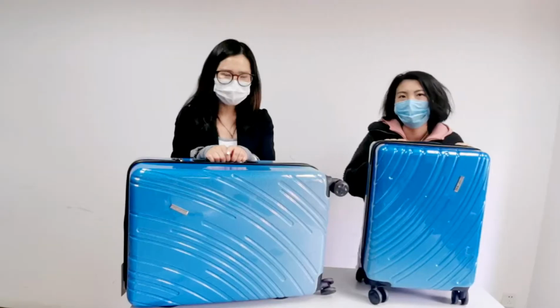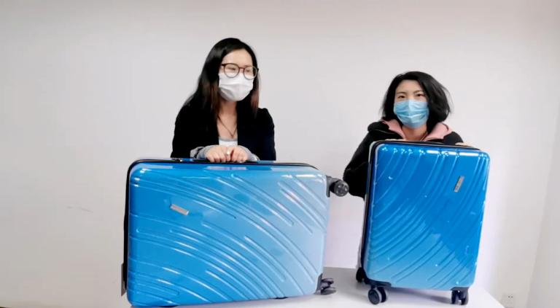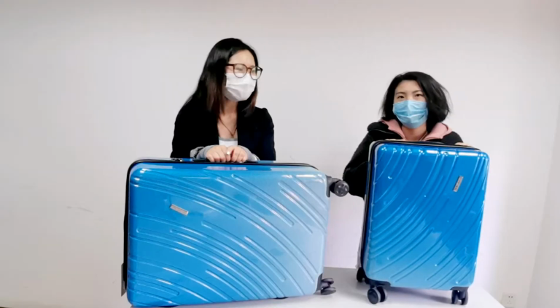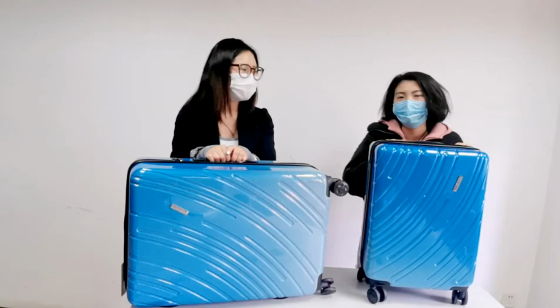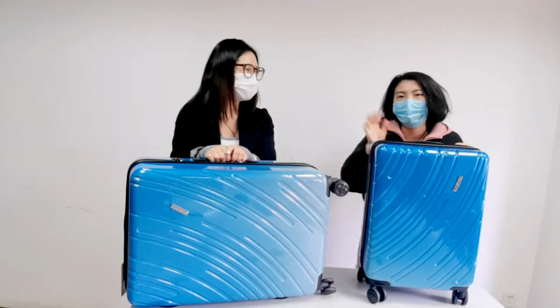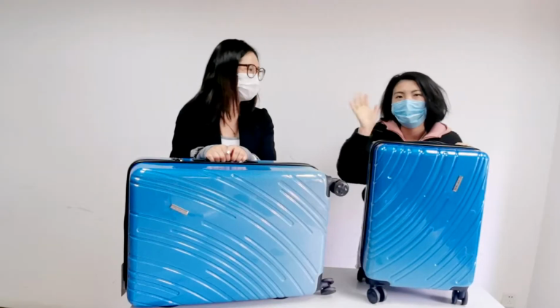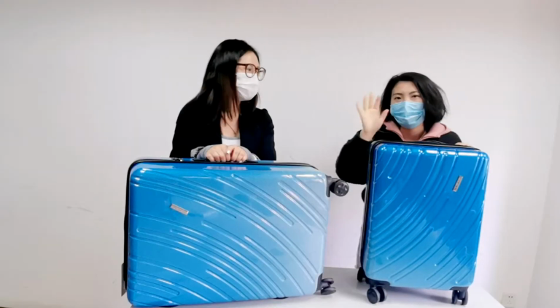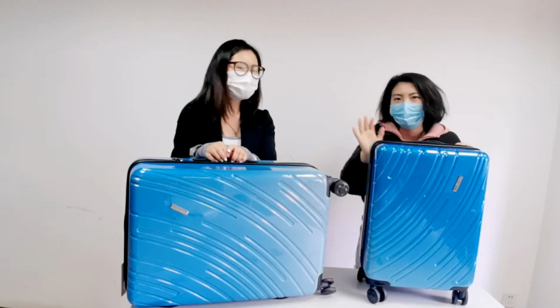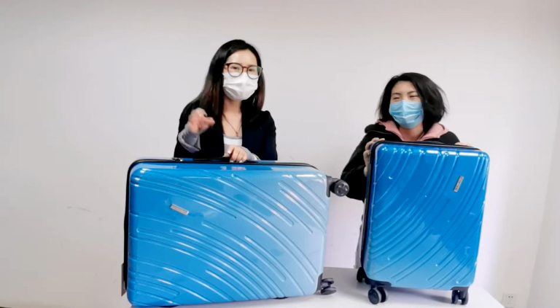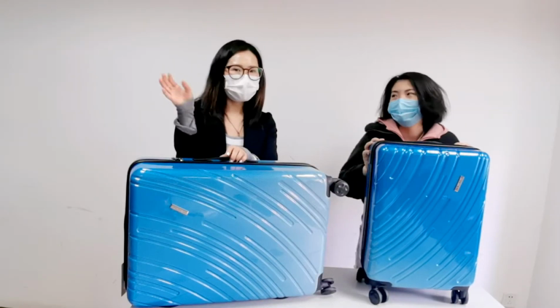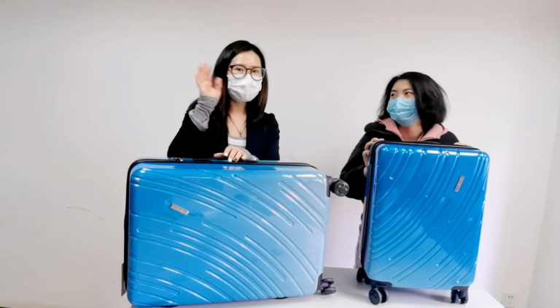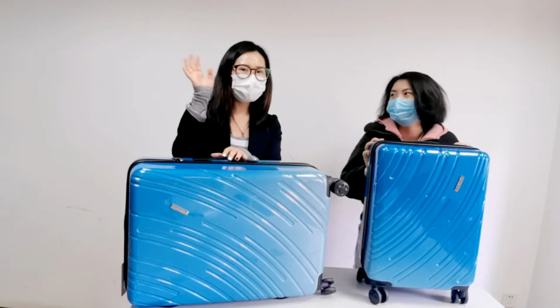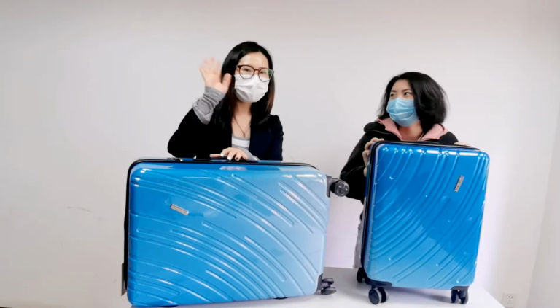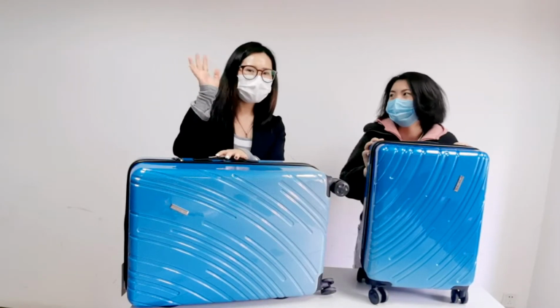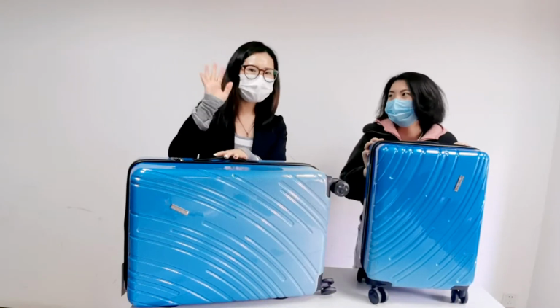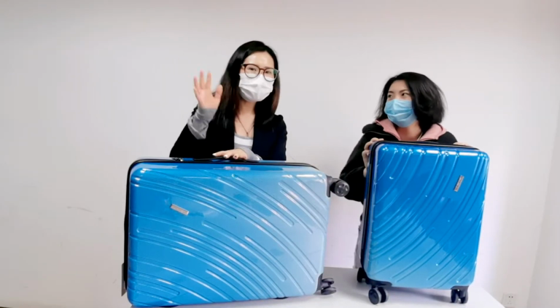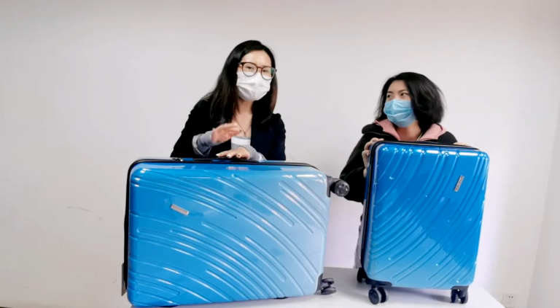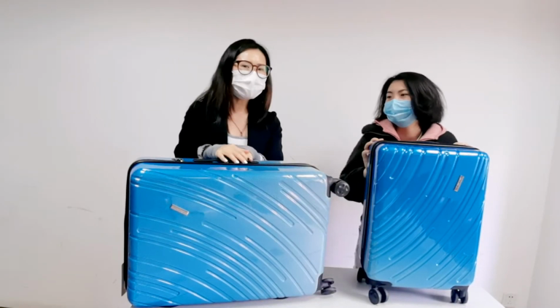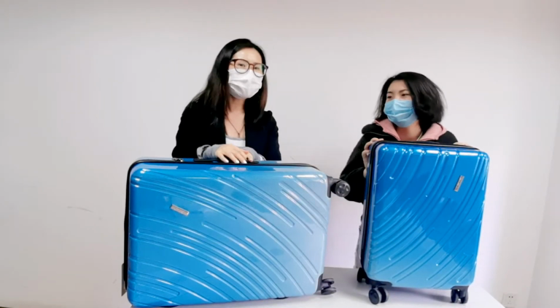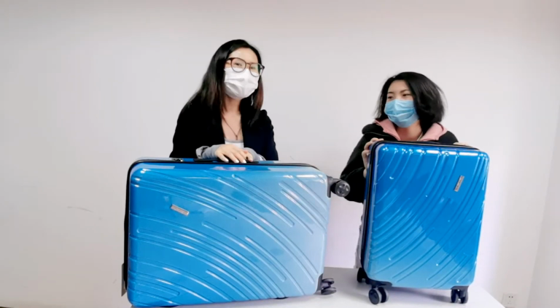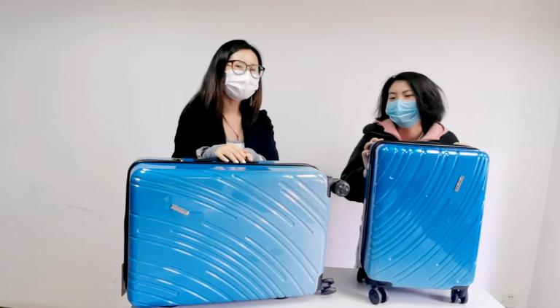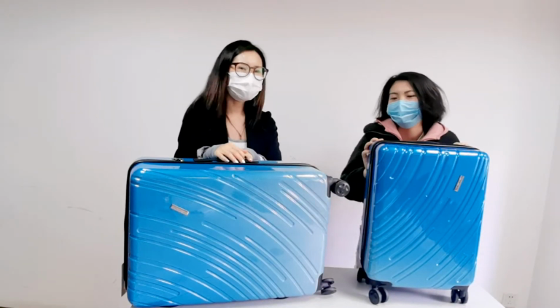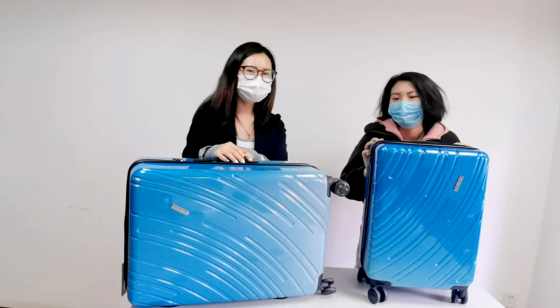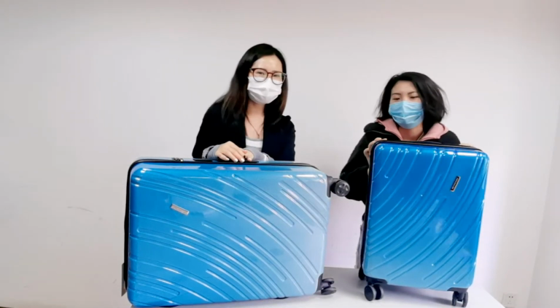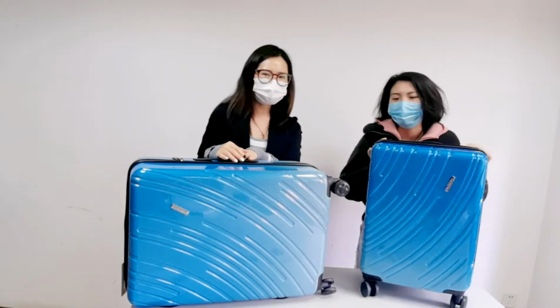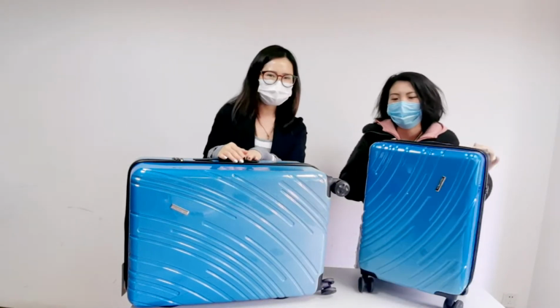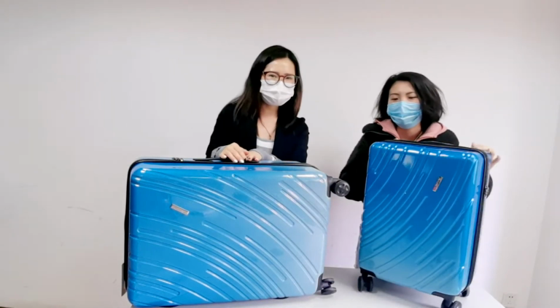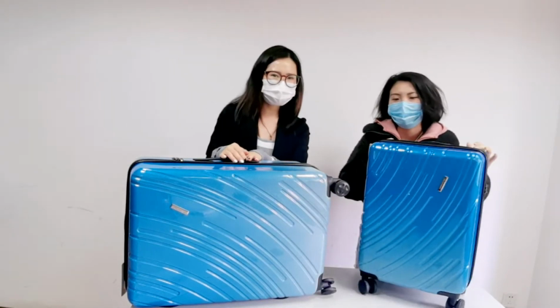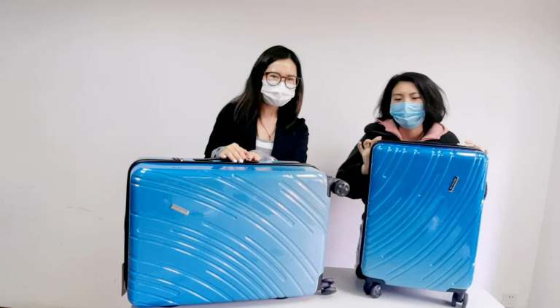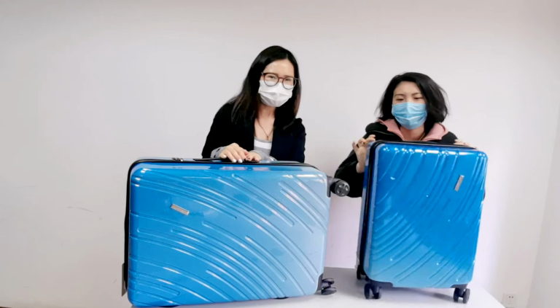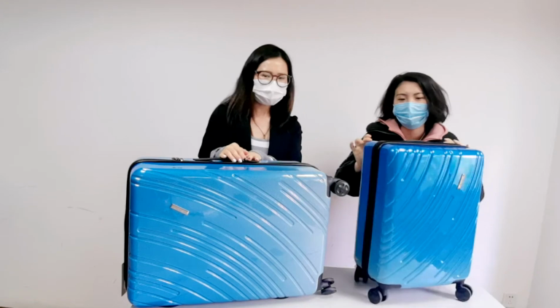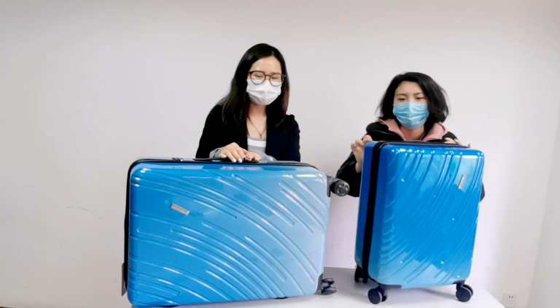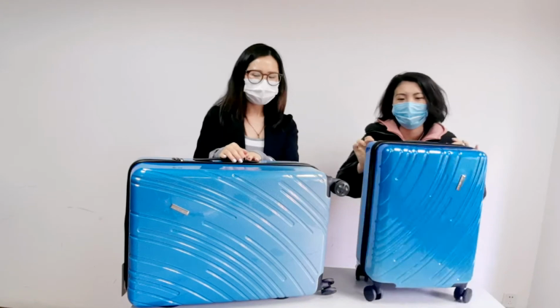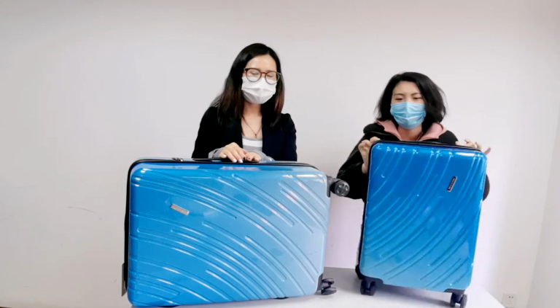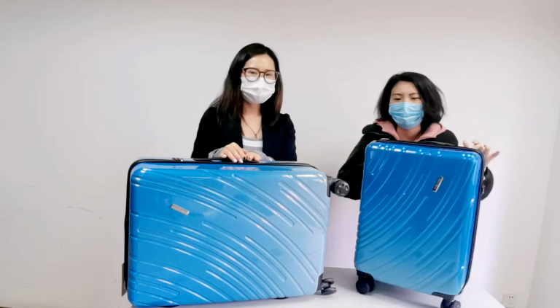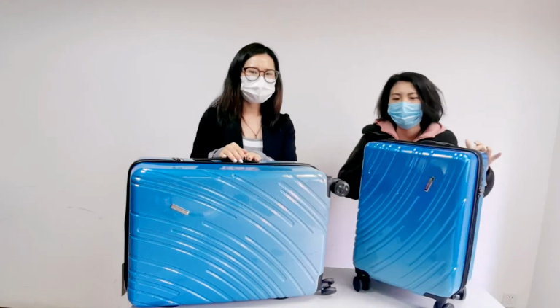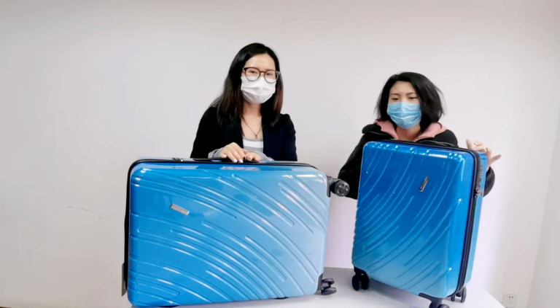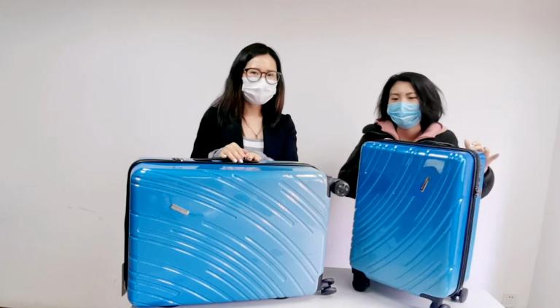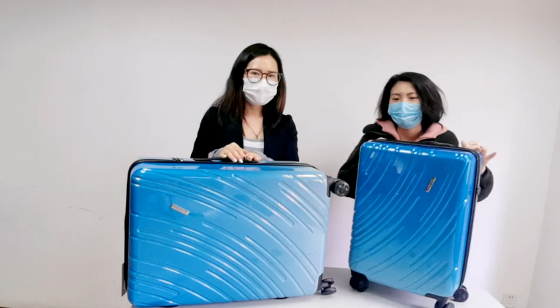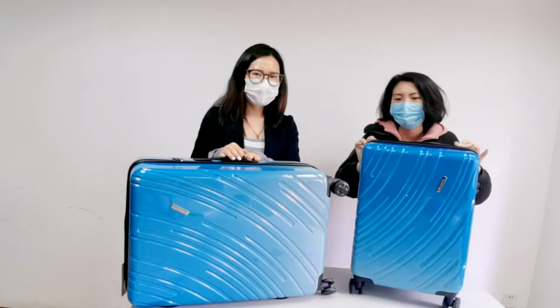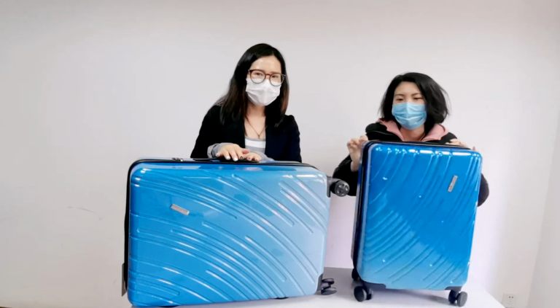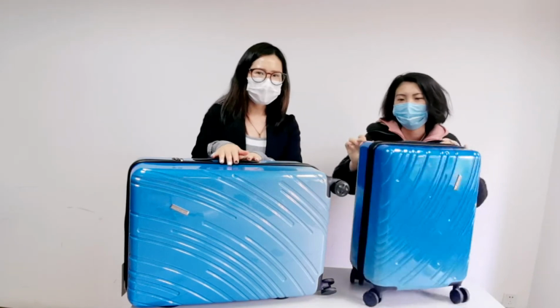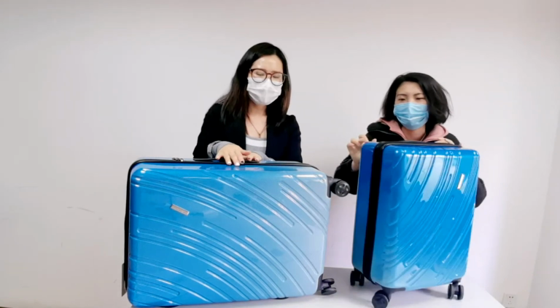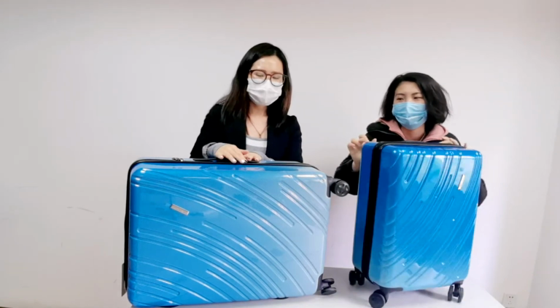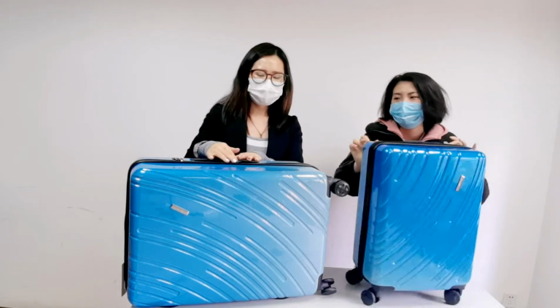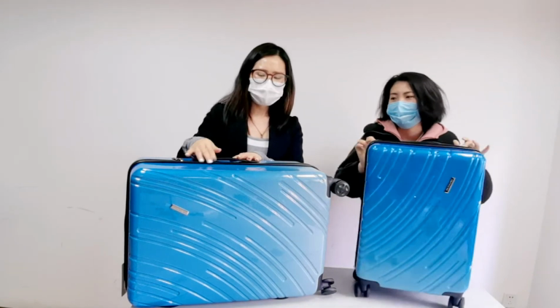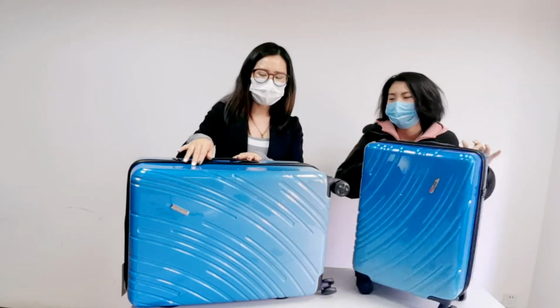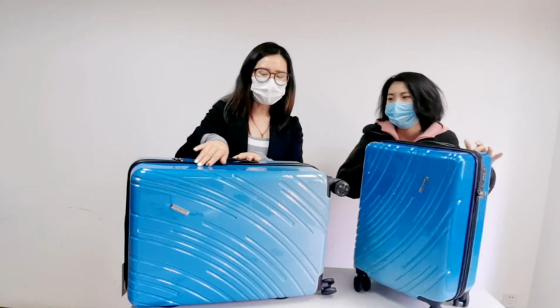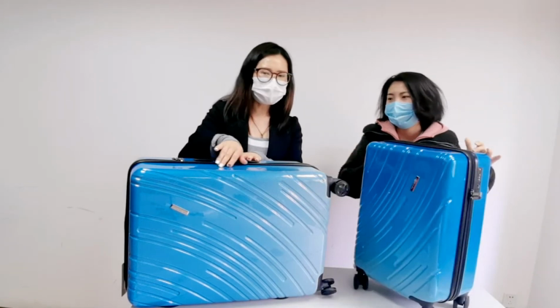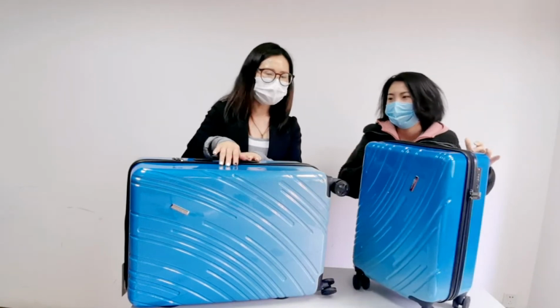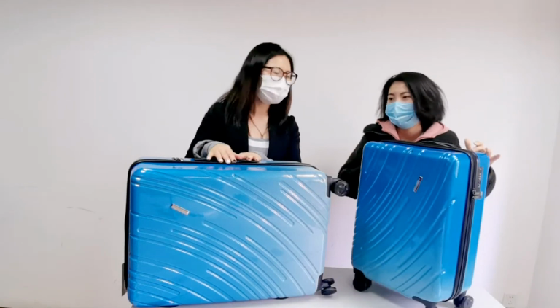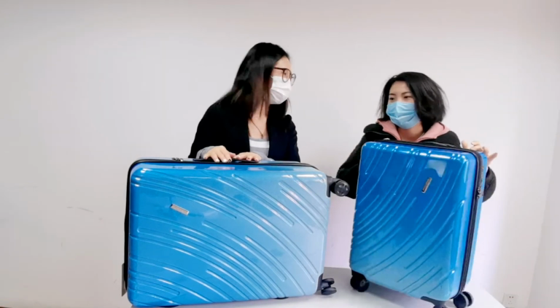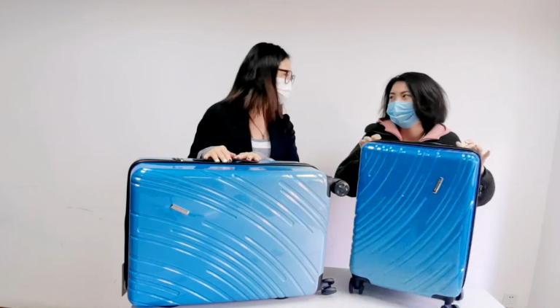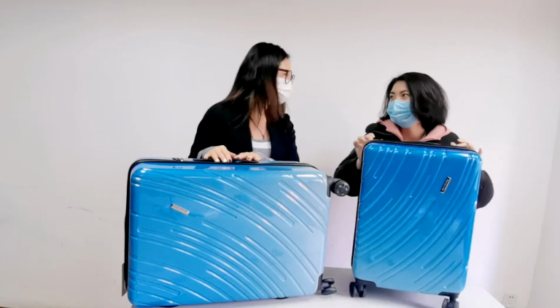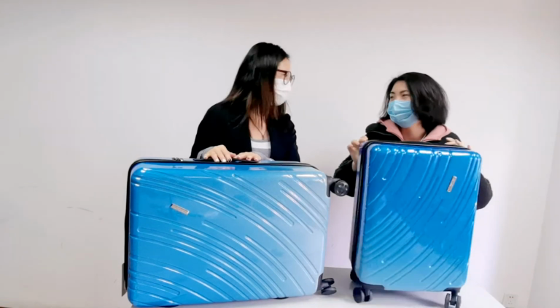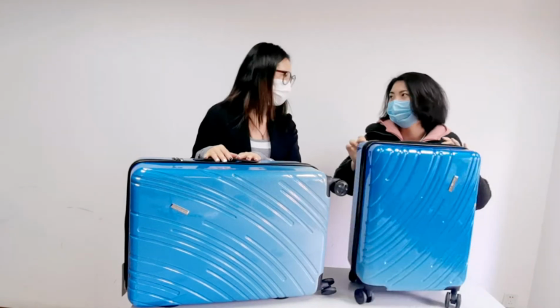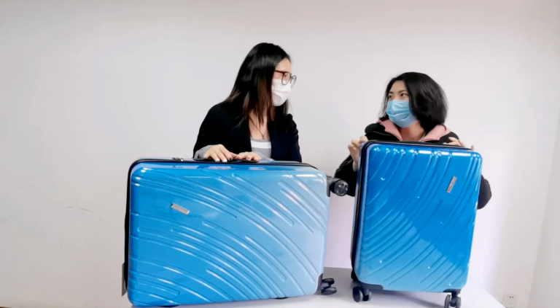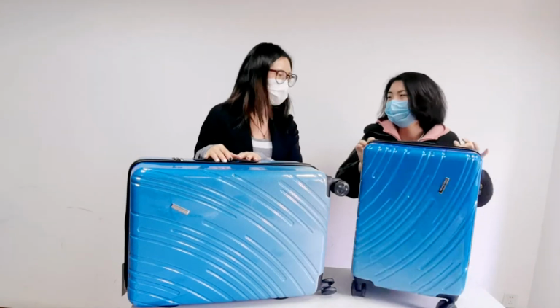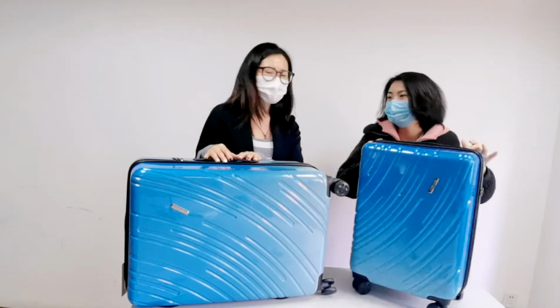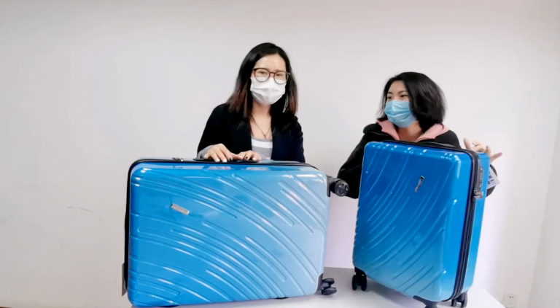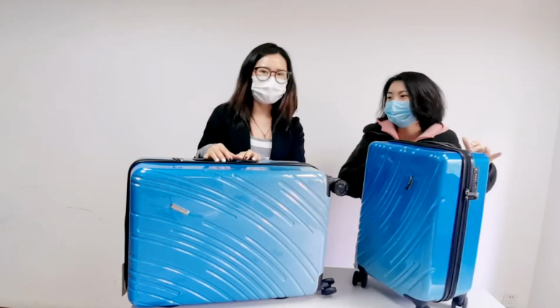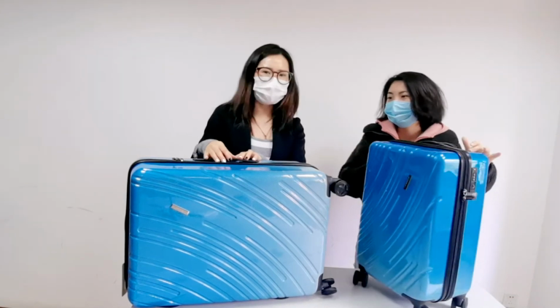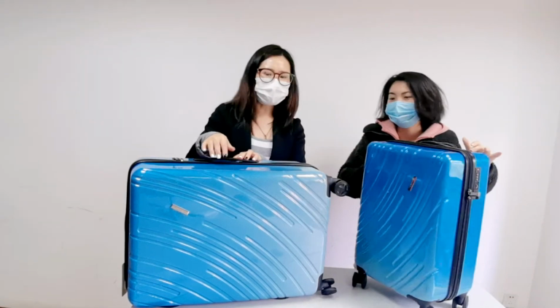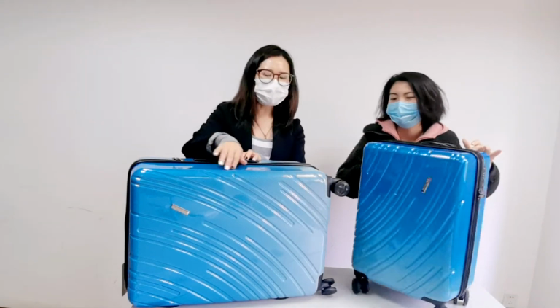Hi everyone! Today we are going to introduce a new bag.